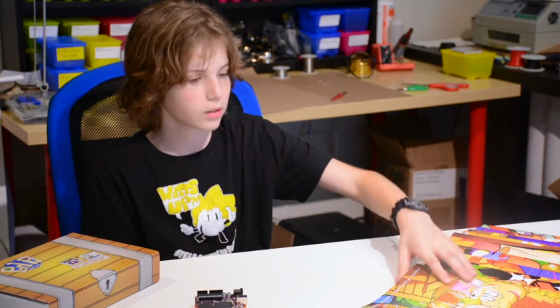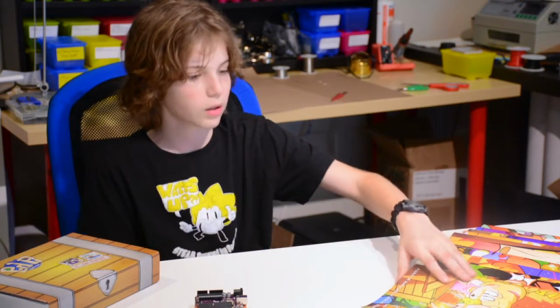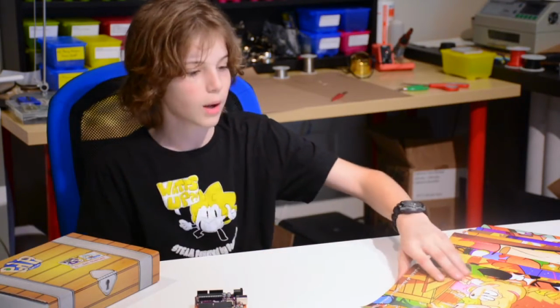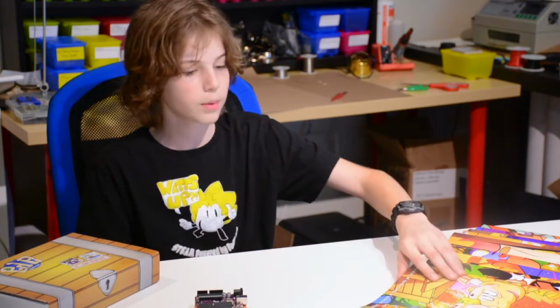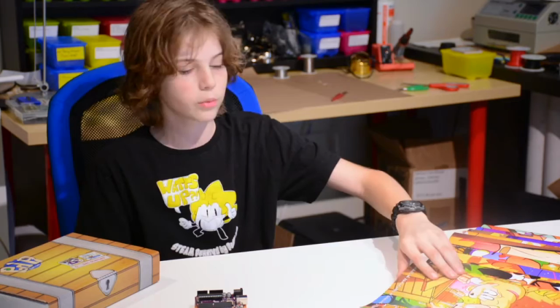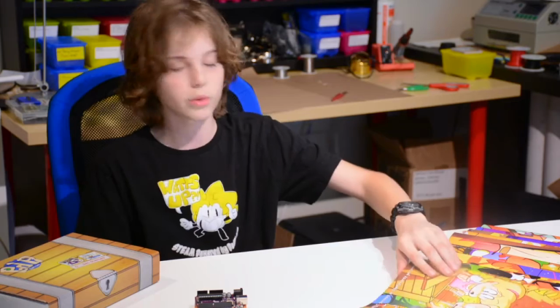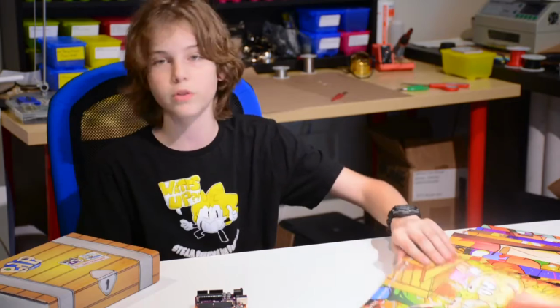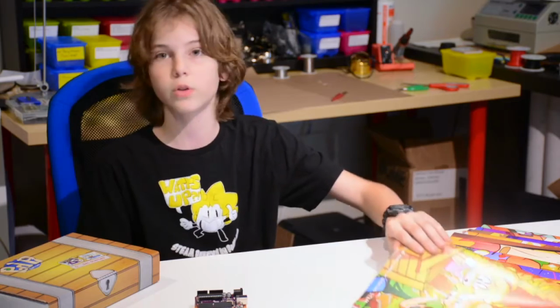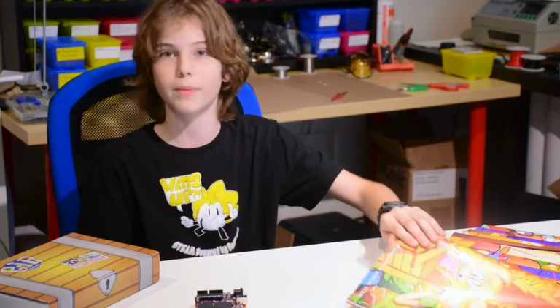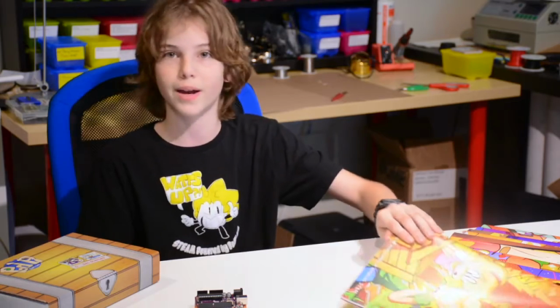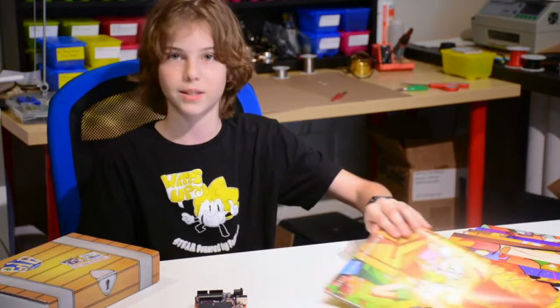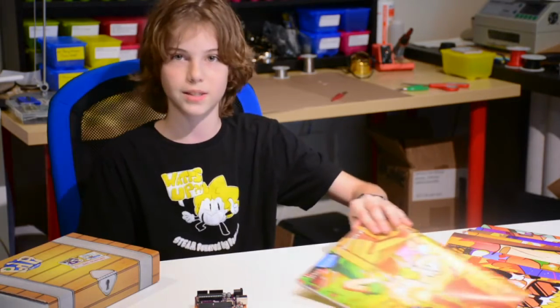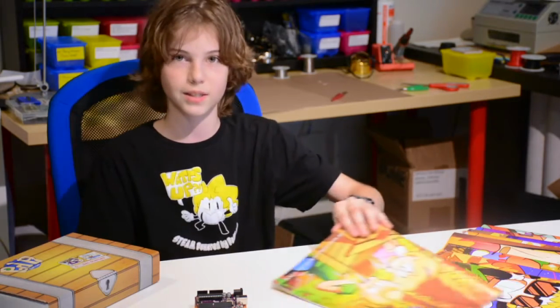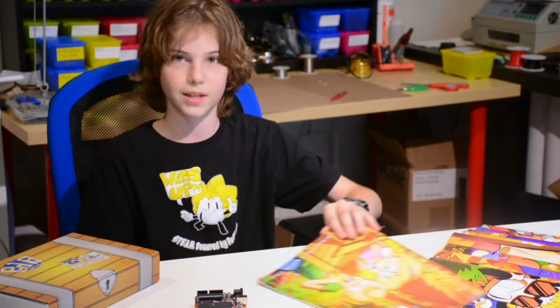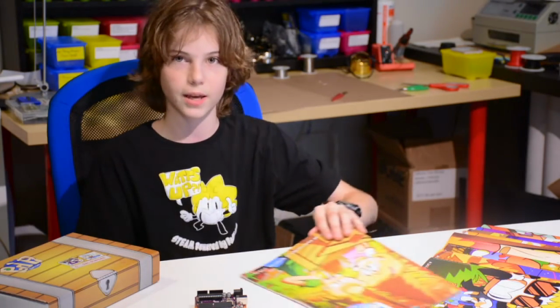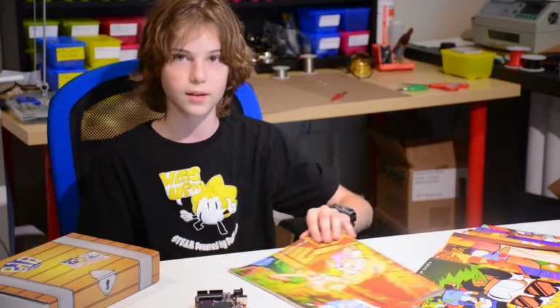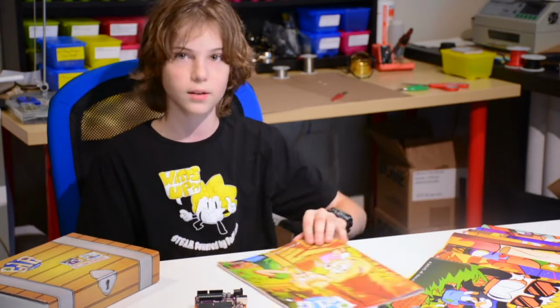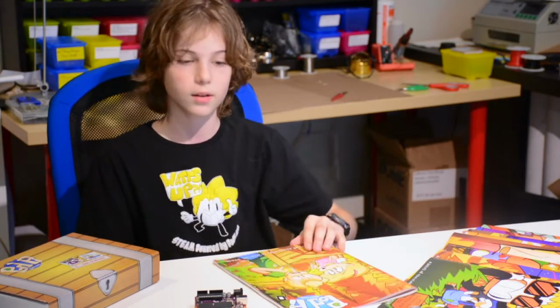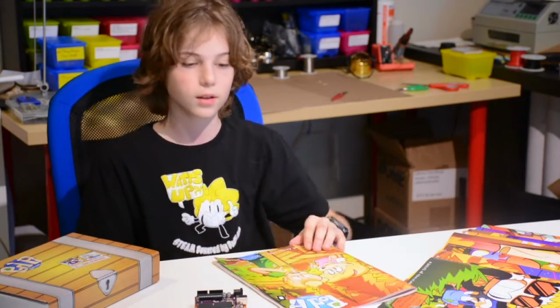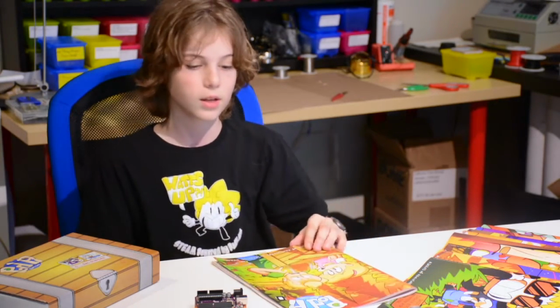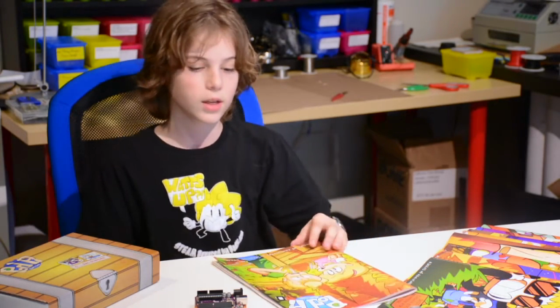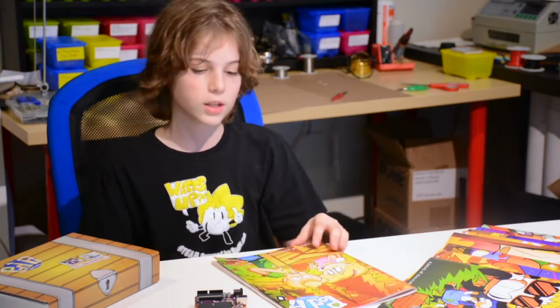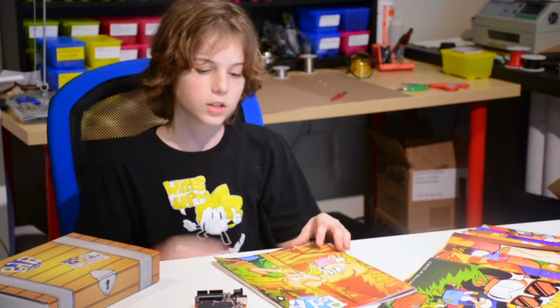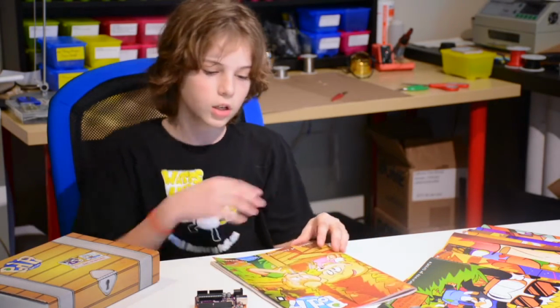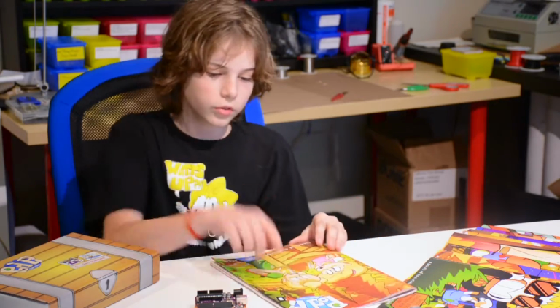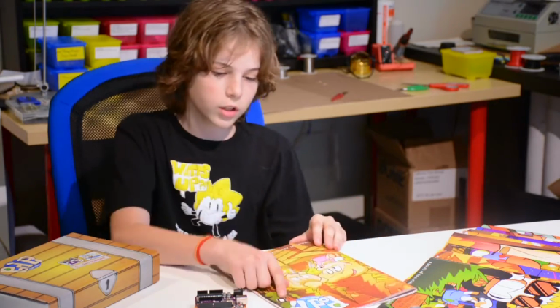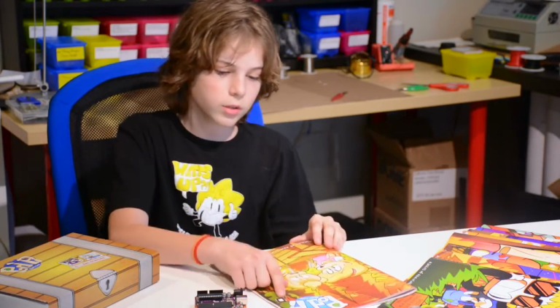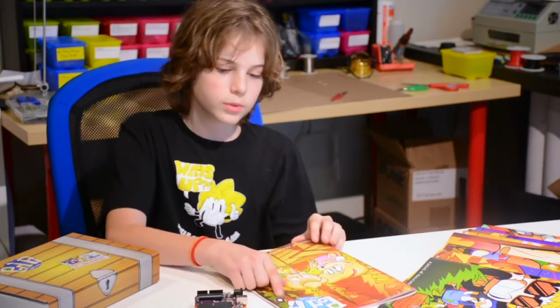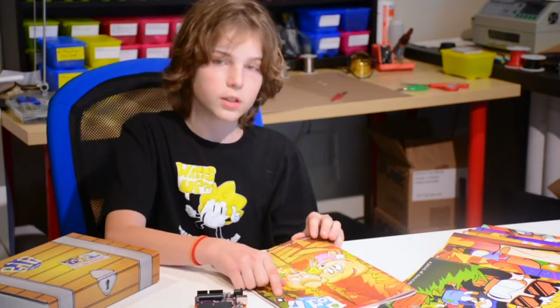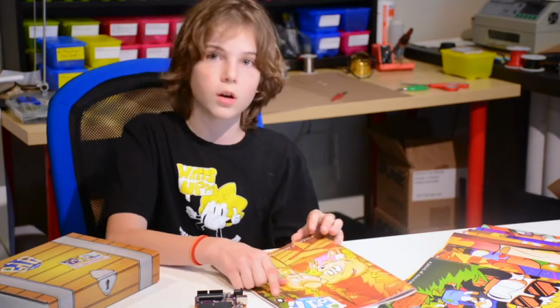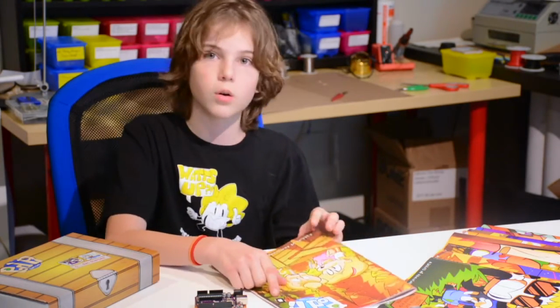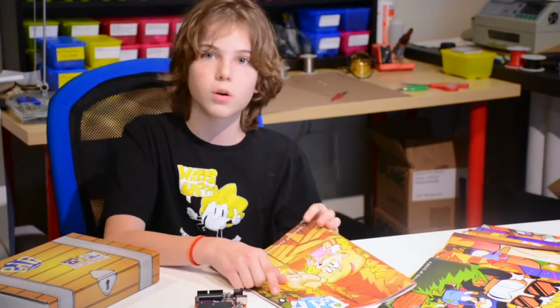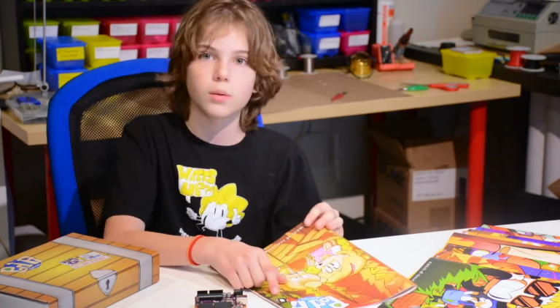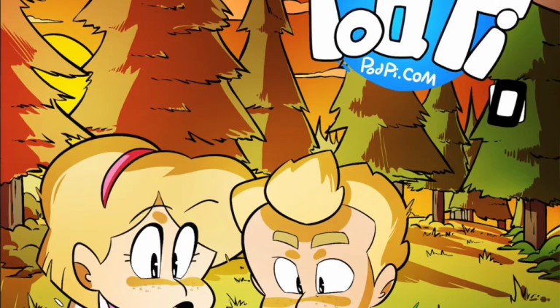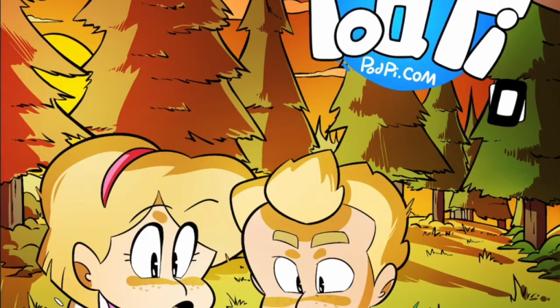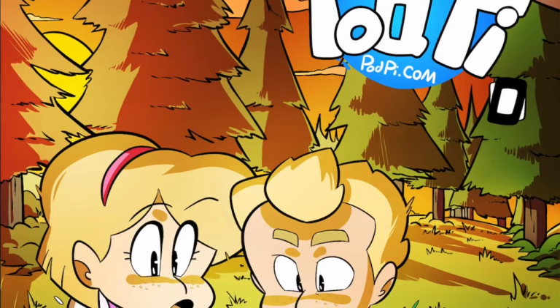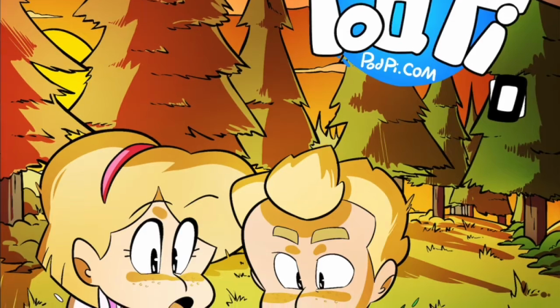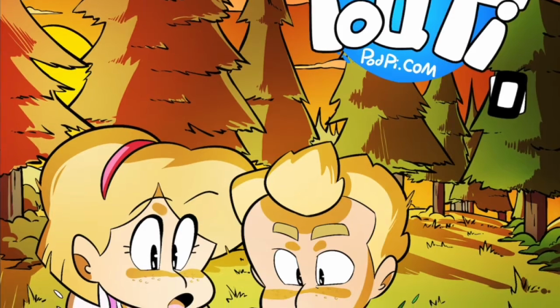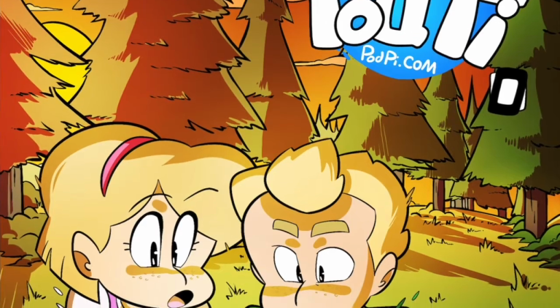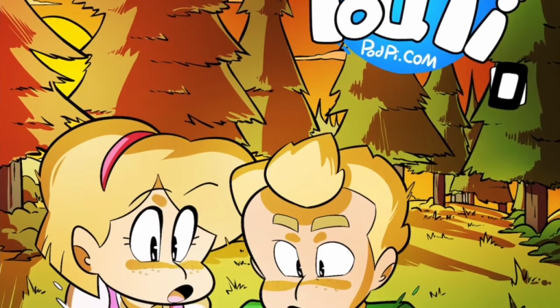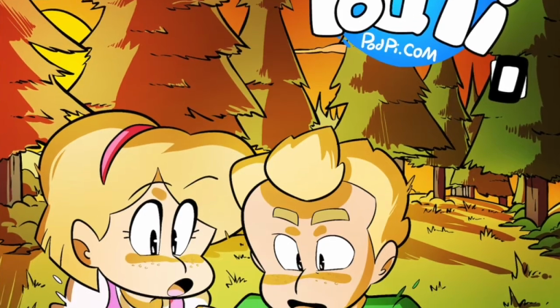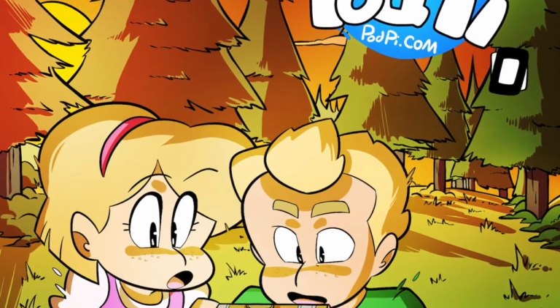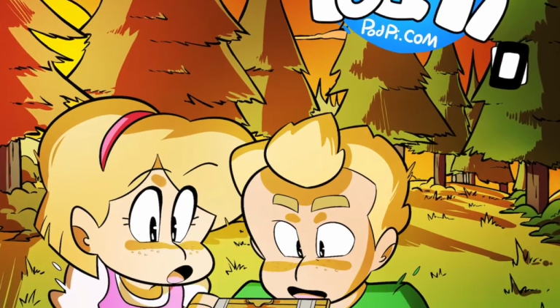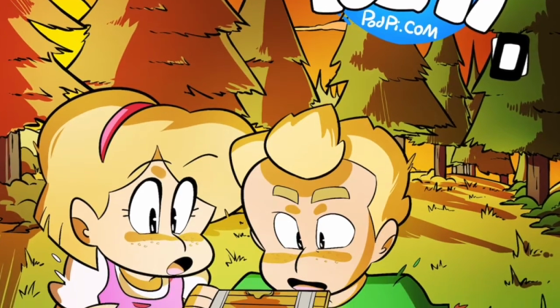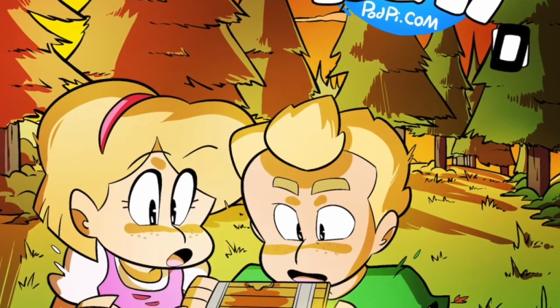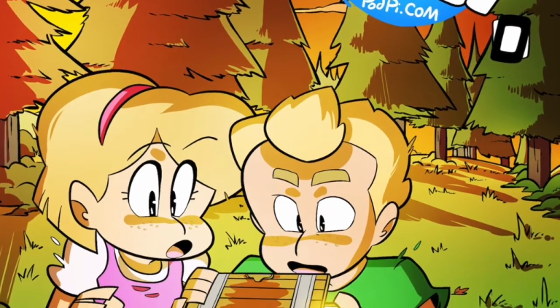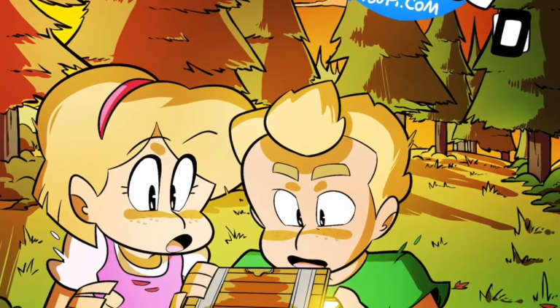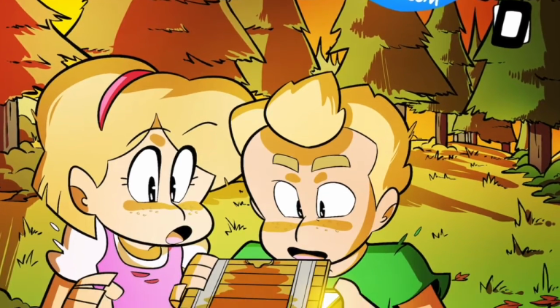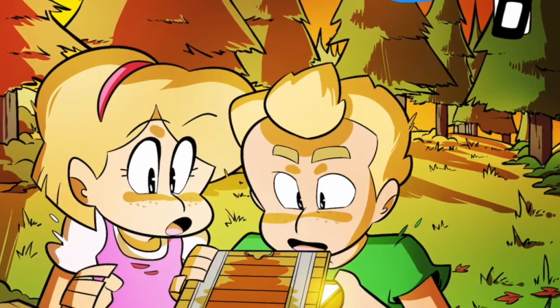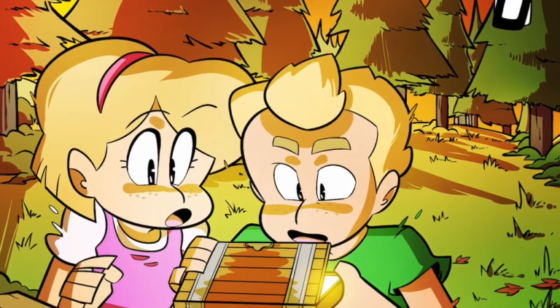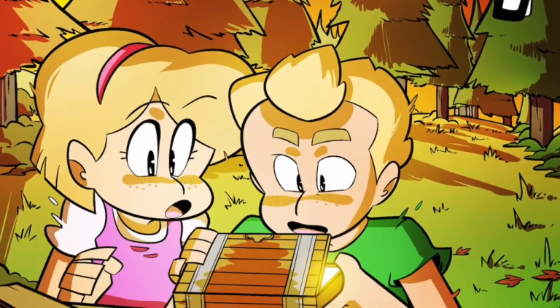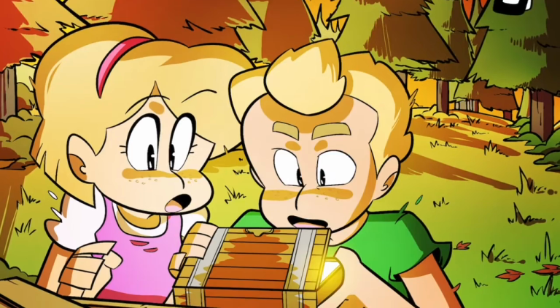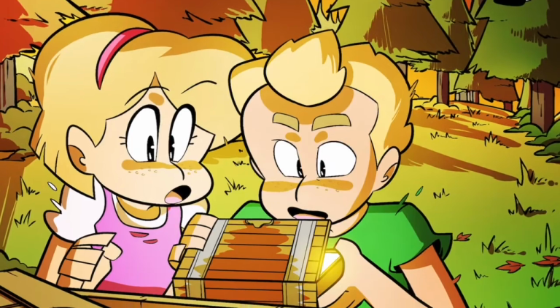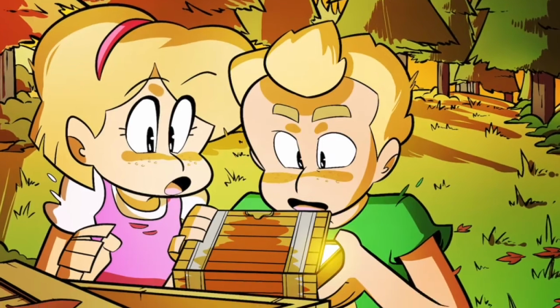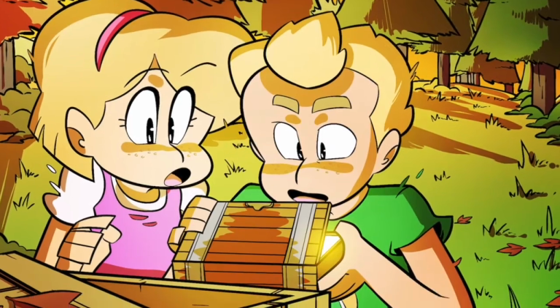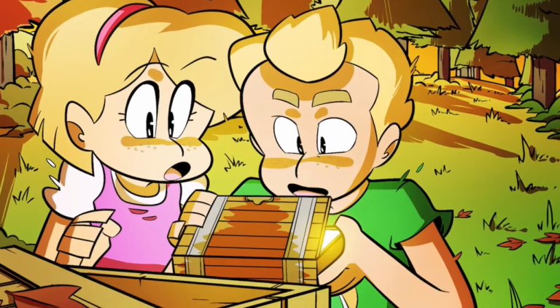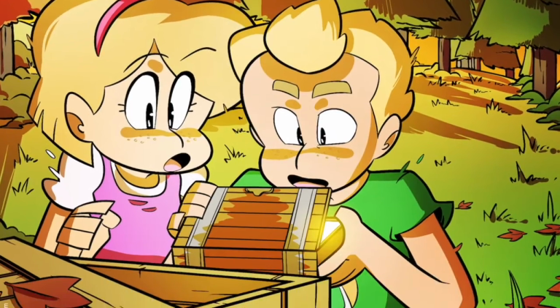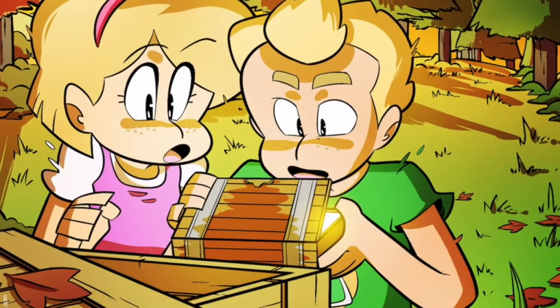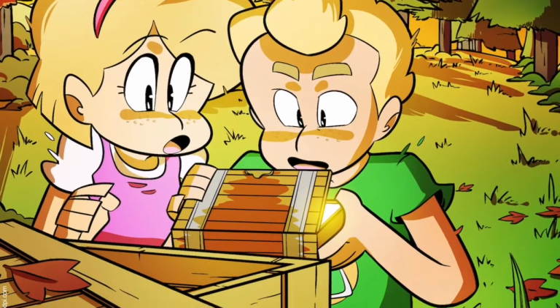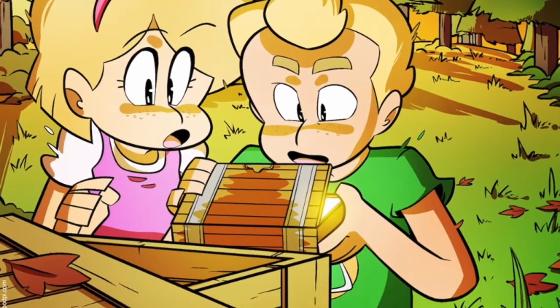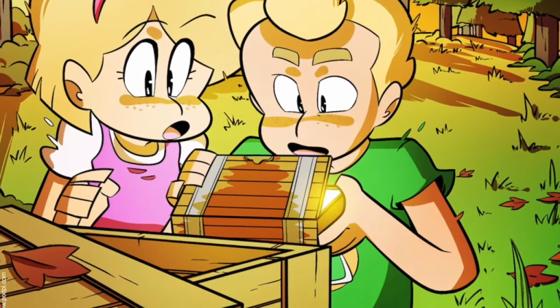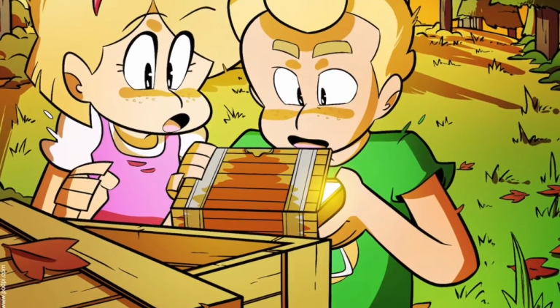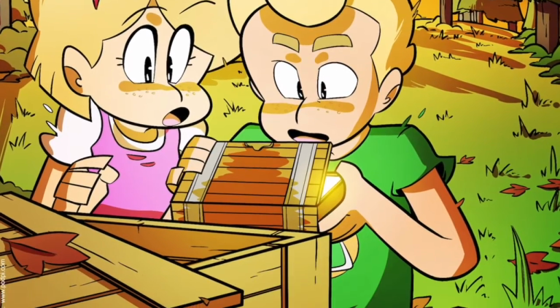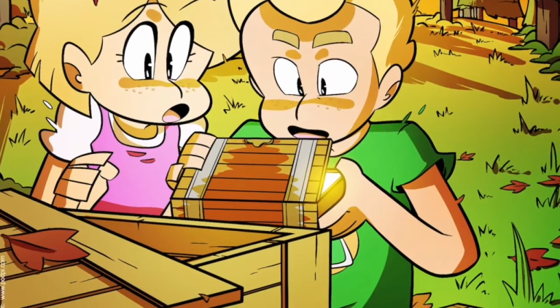I'm going to review the magazine today. It's called Volume 0 because a lot of electronic things start with 0, so I think it's pretty cool.